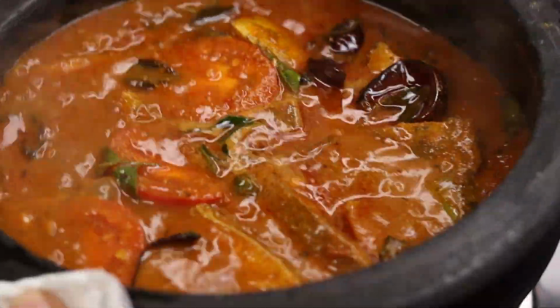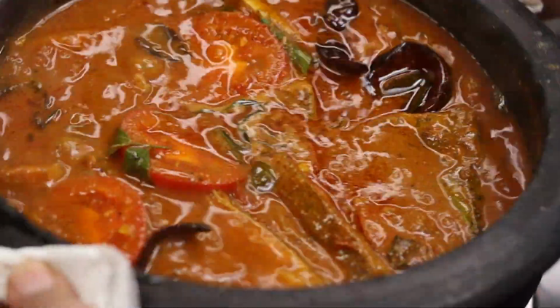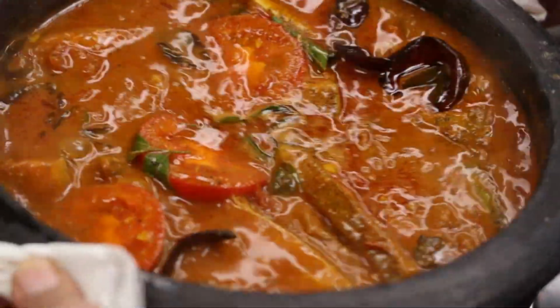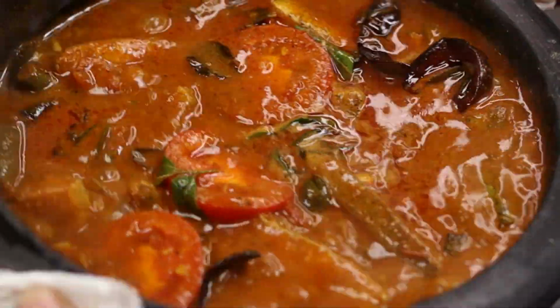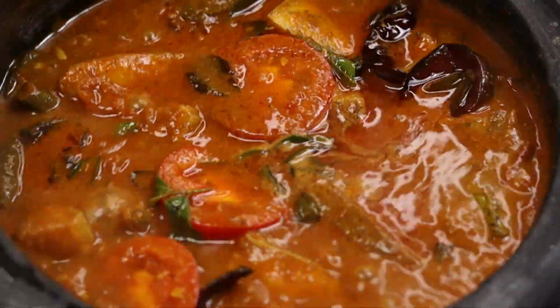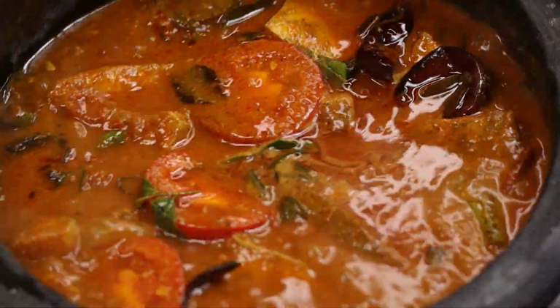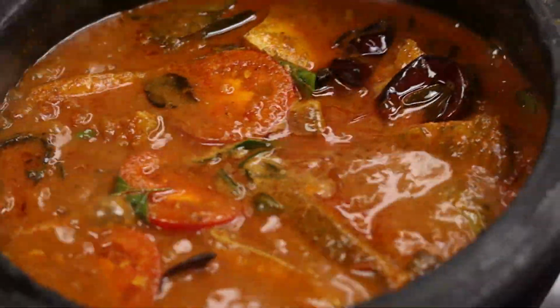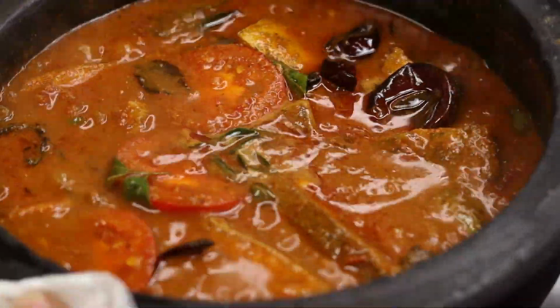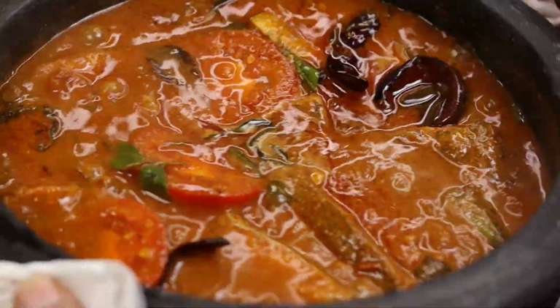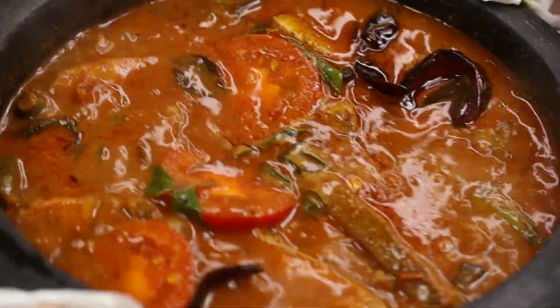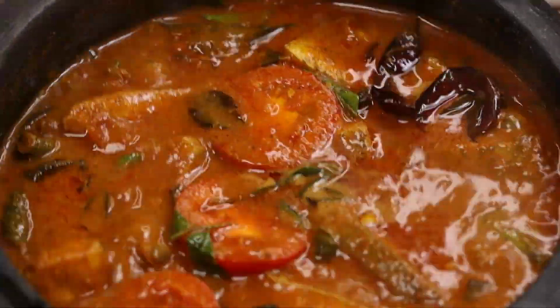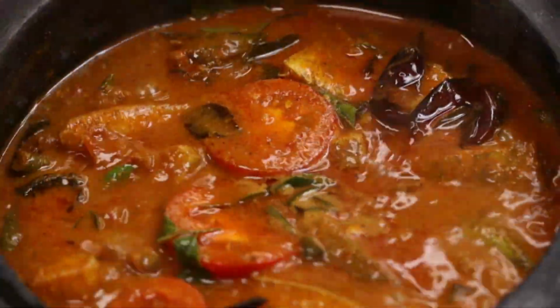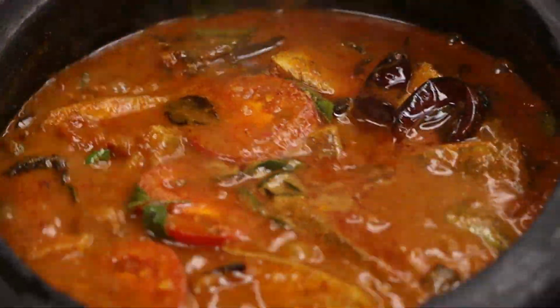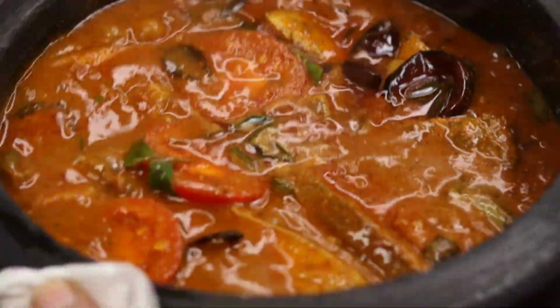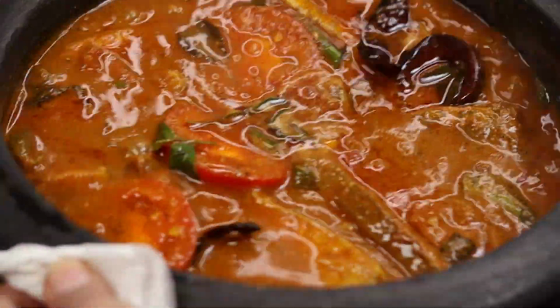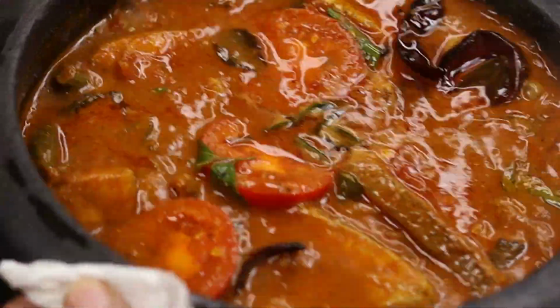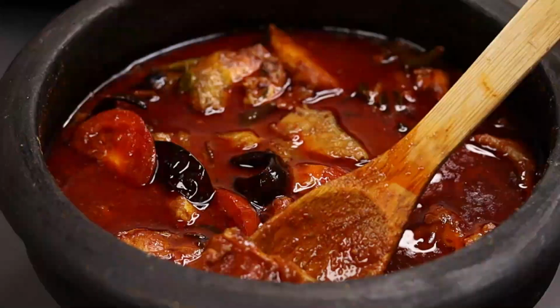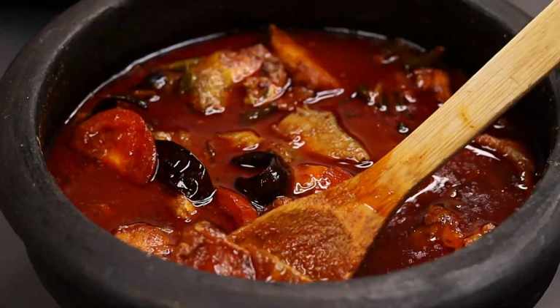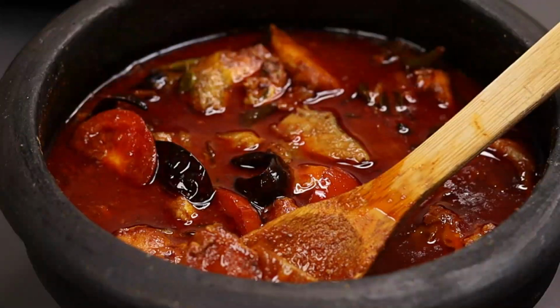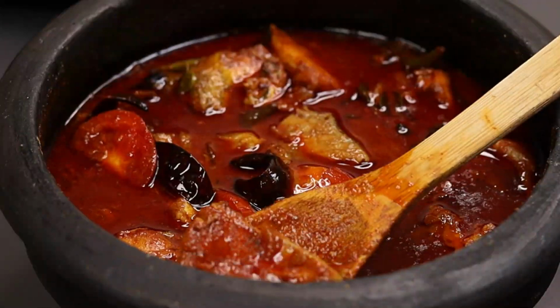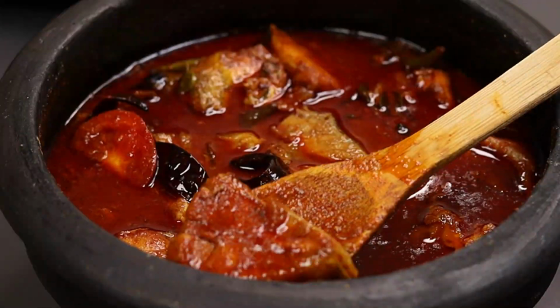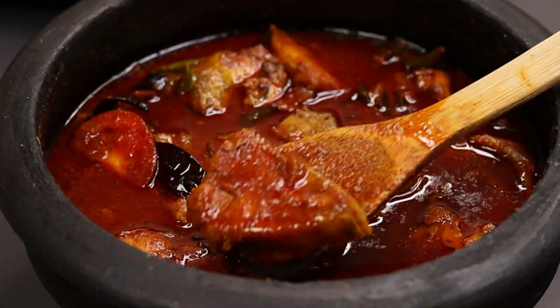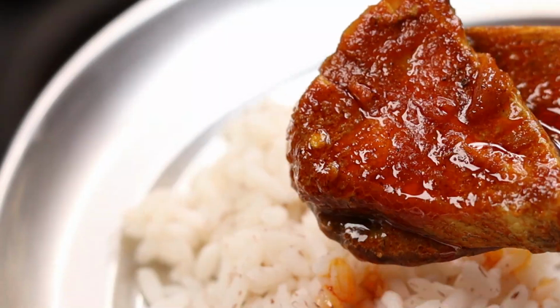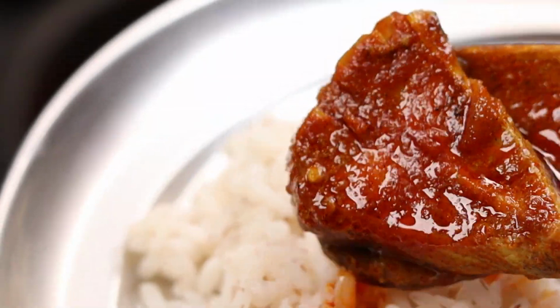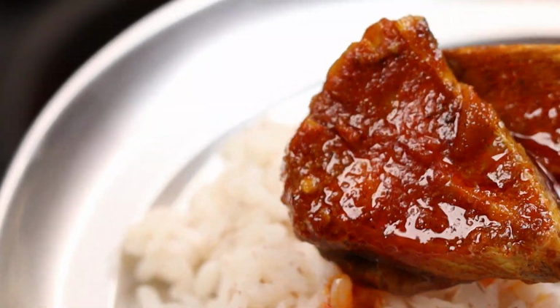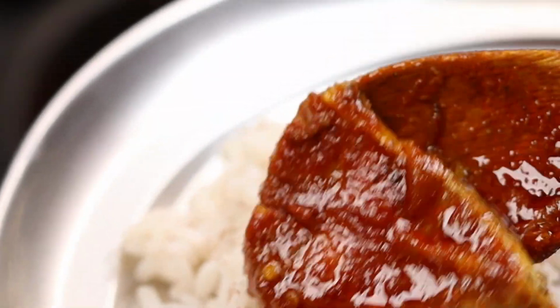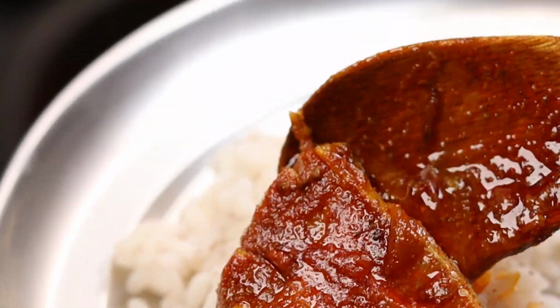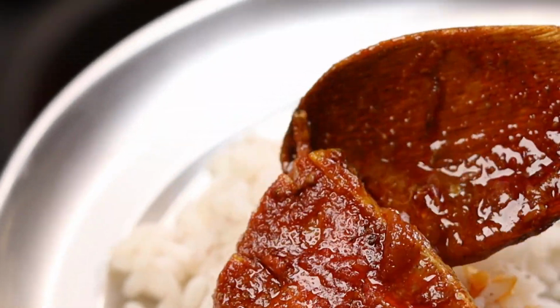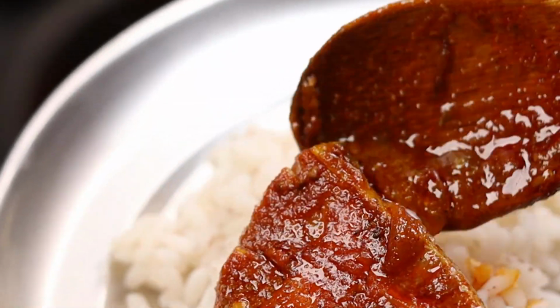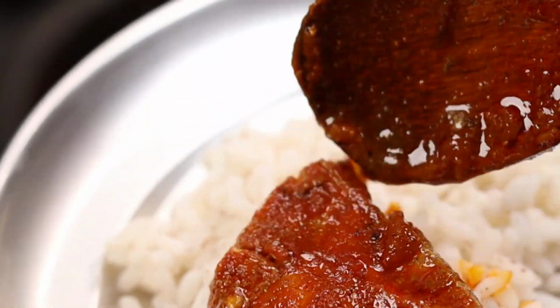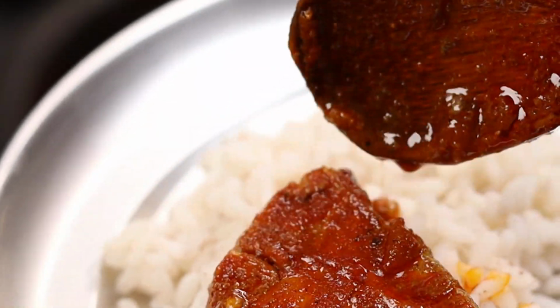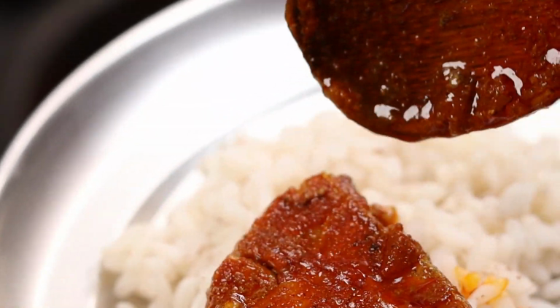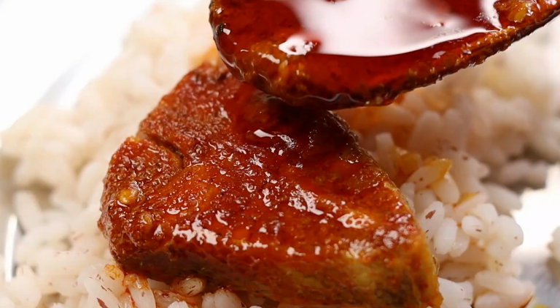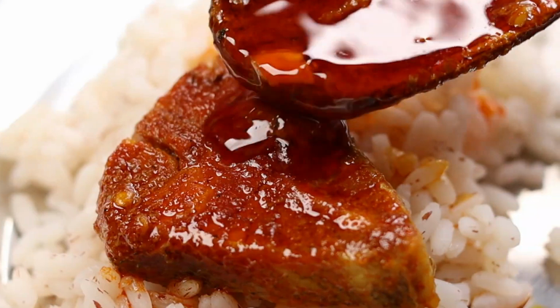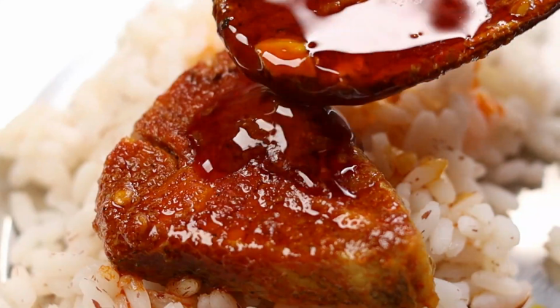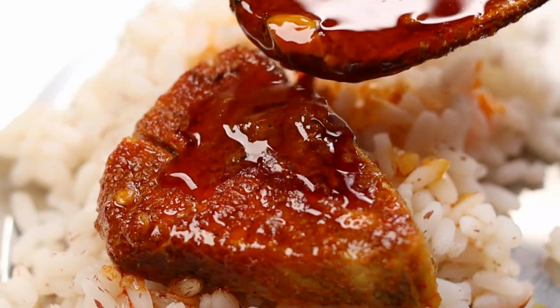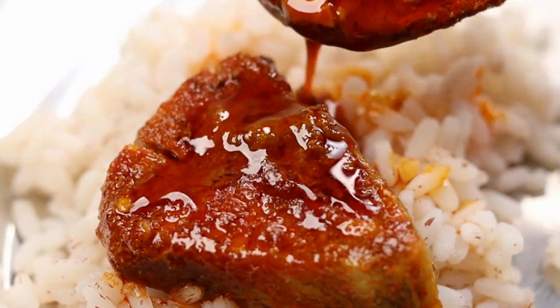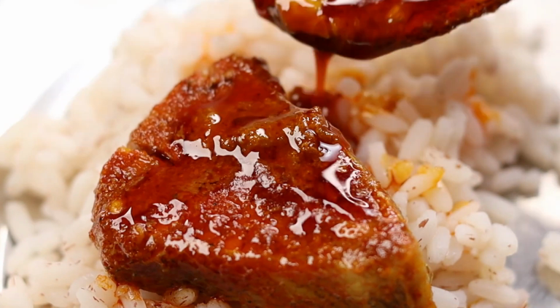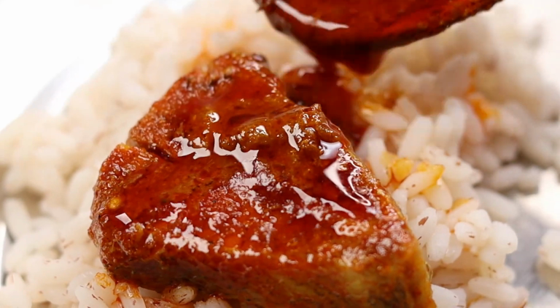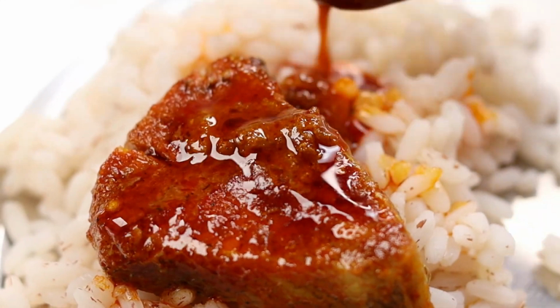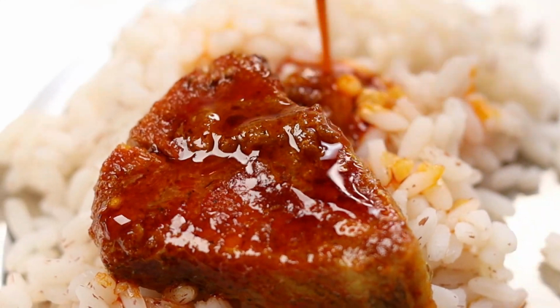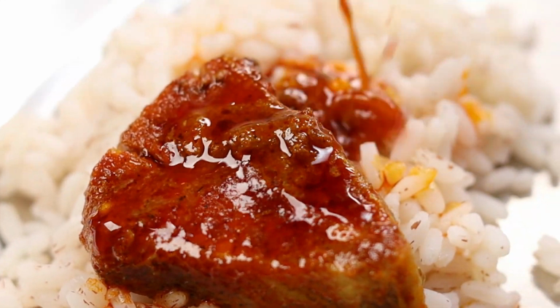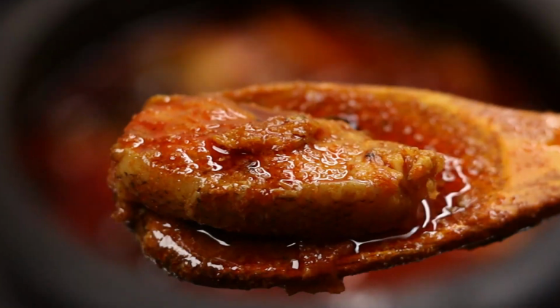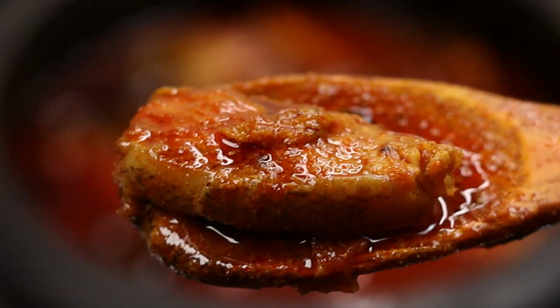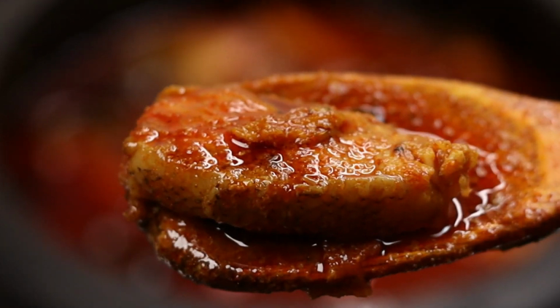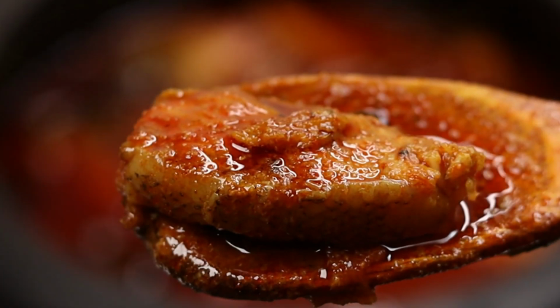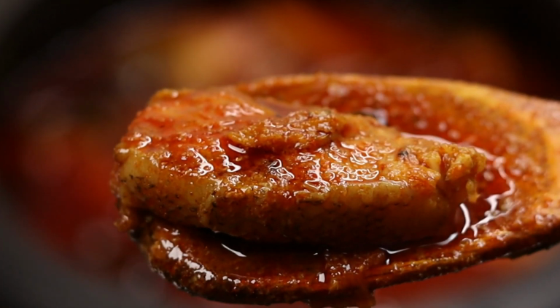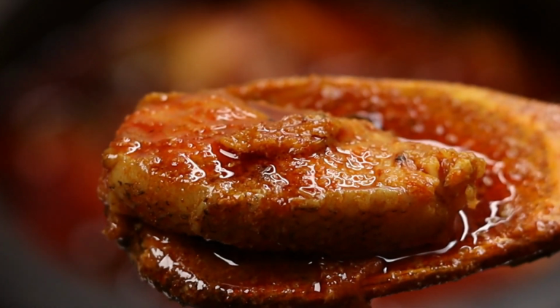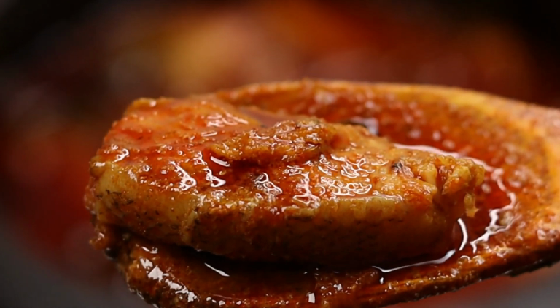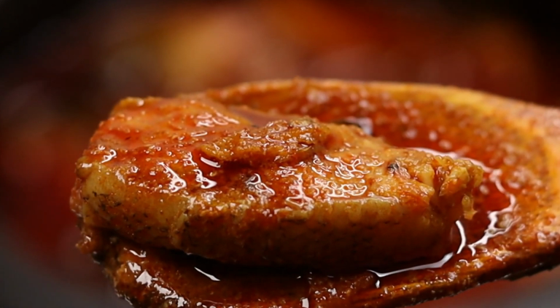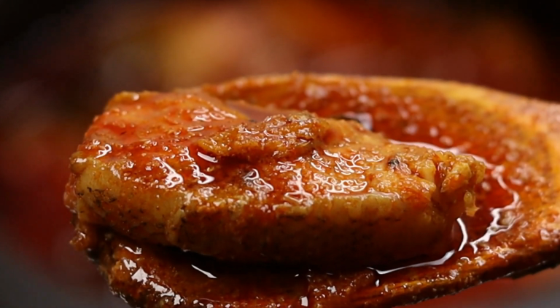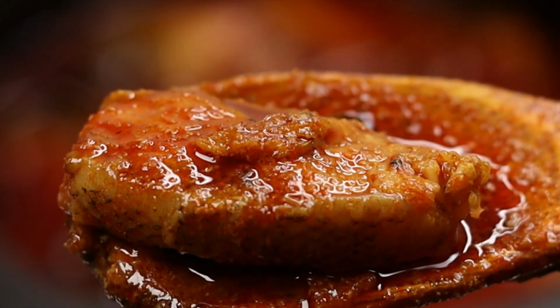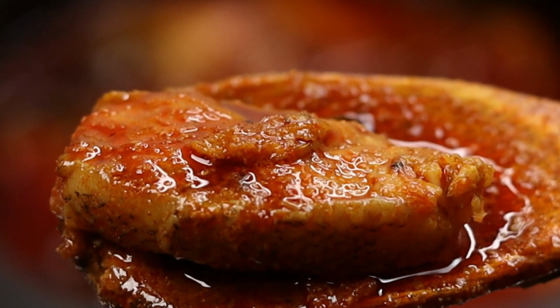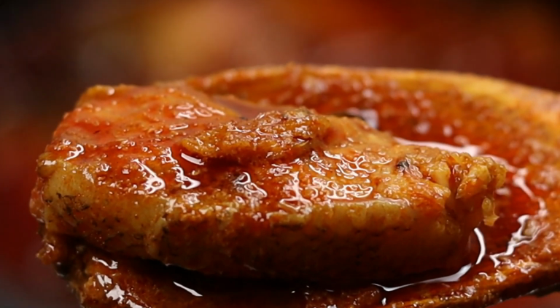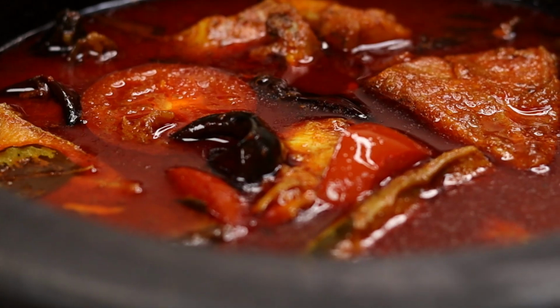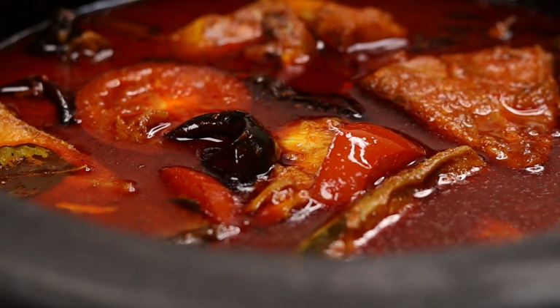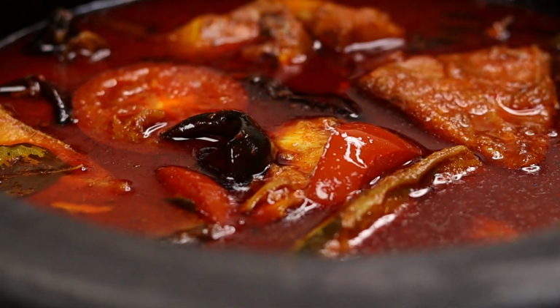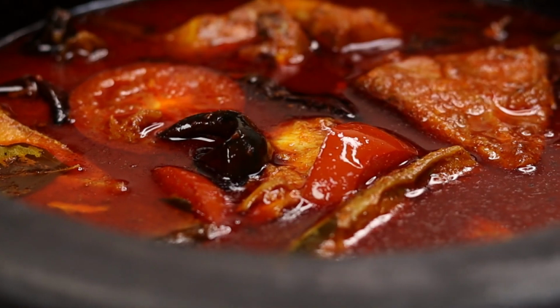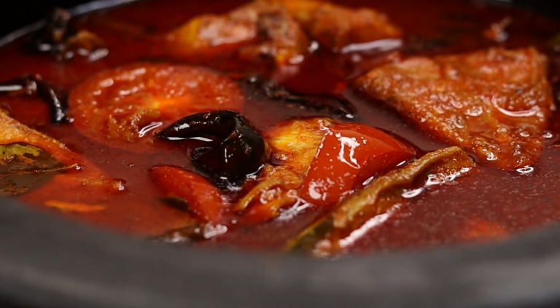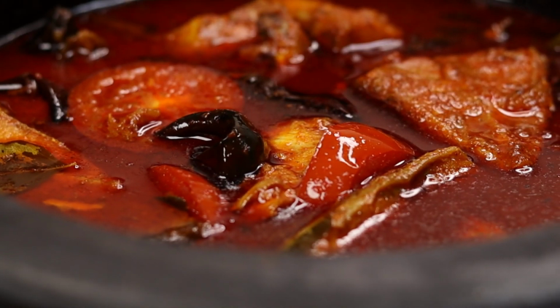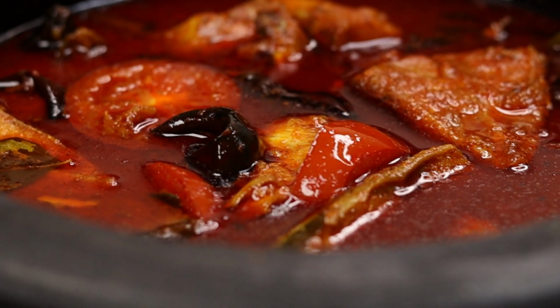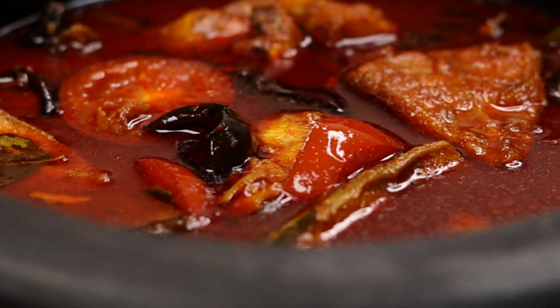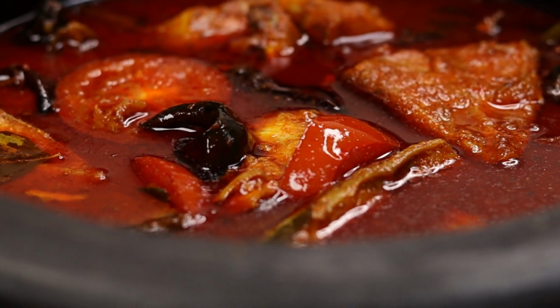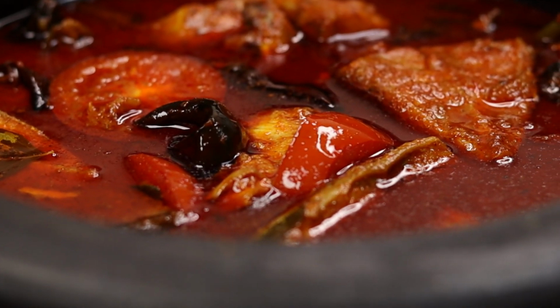Hi friends, welcome to Sheba's recipes. I love this taste and meat, when I want to show my taste.